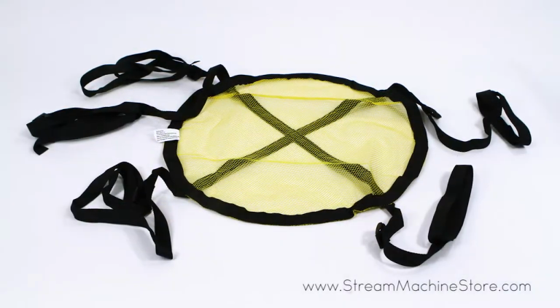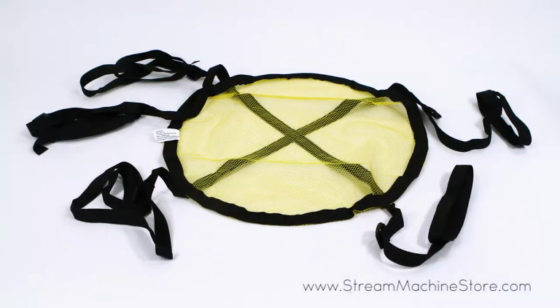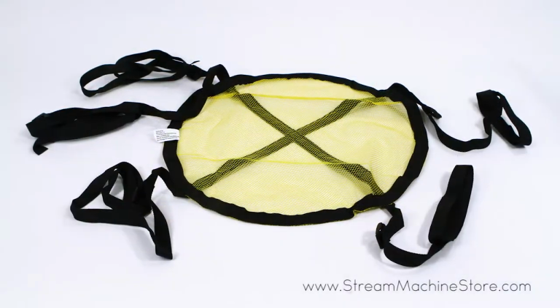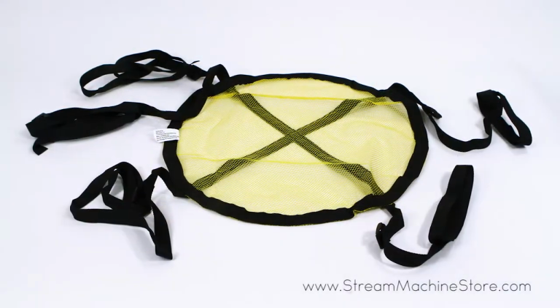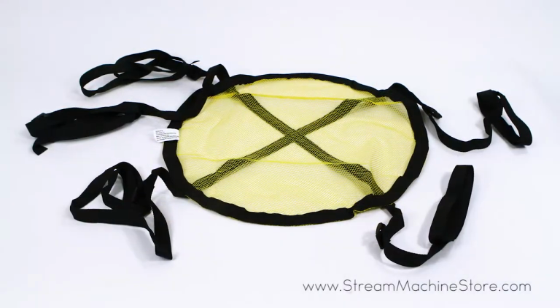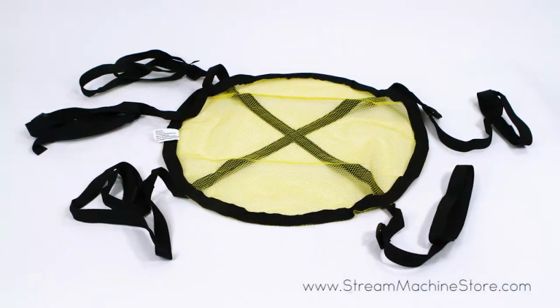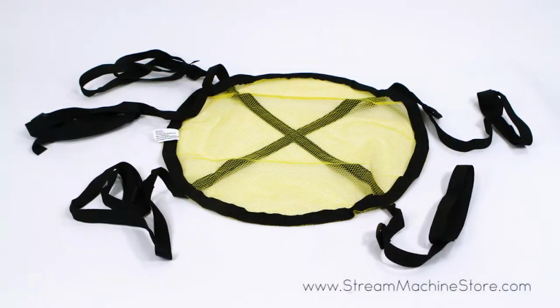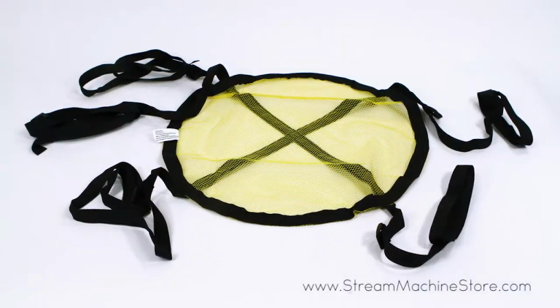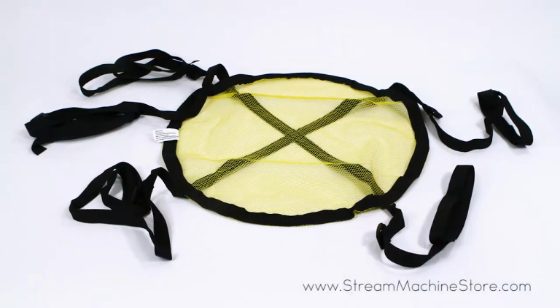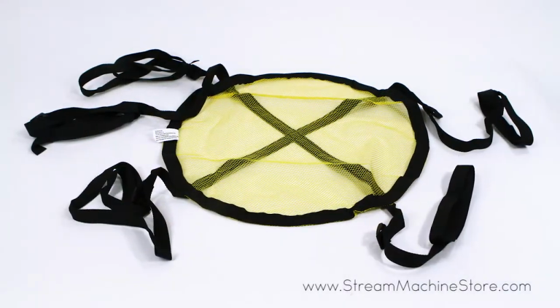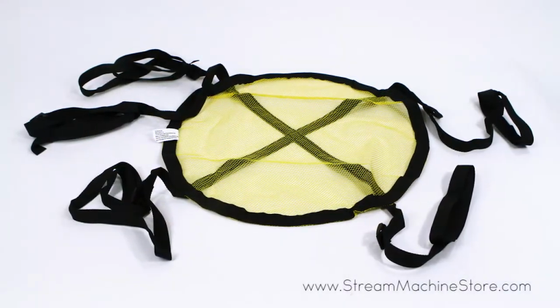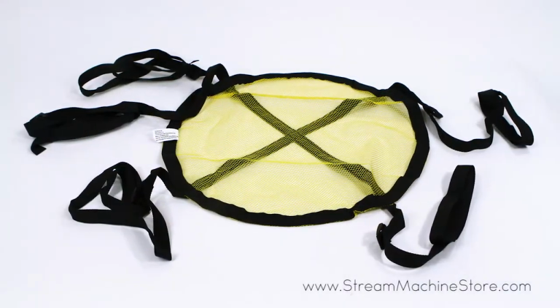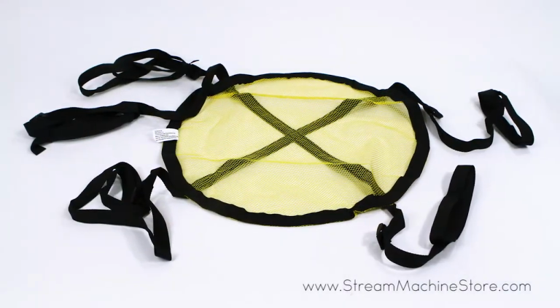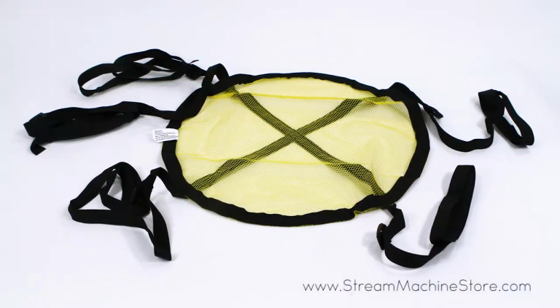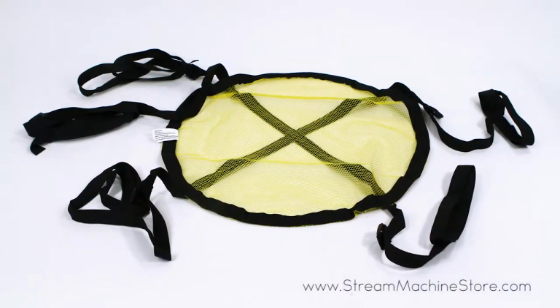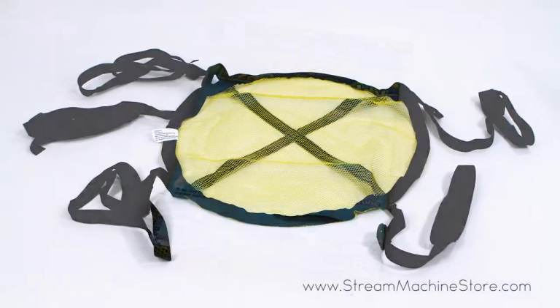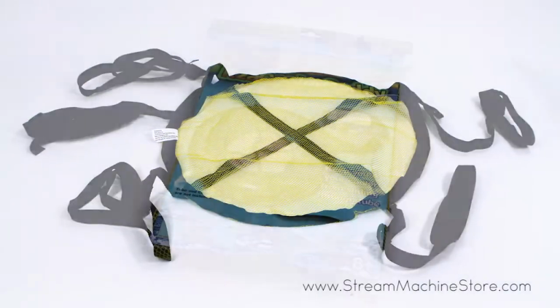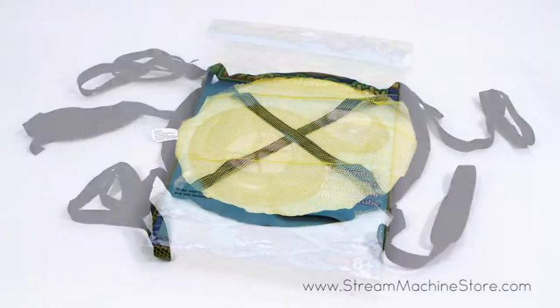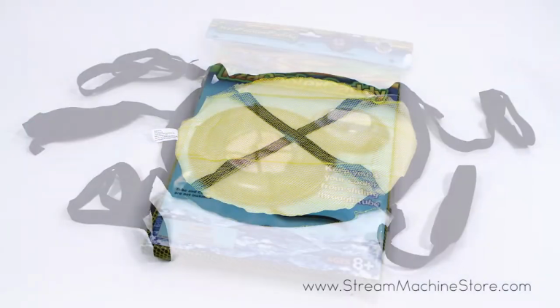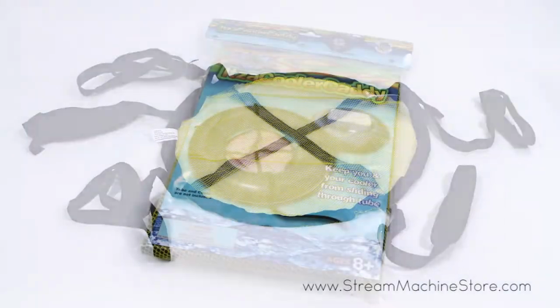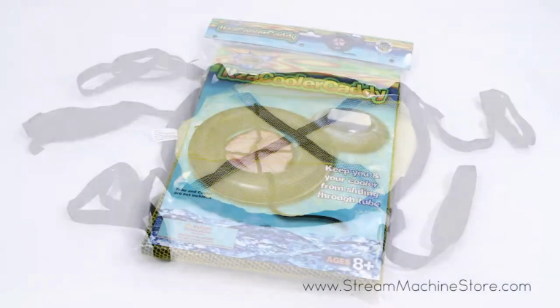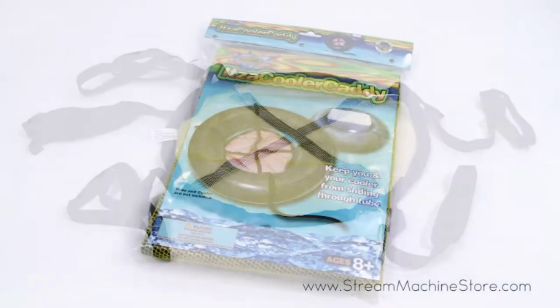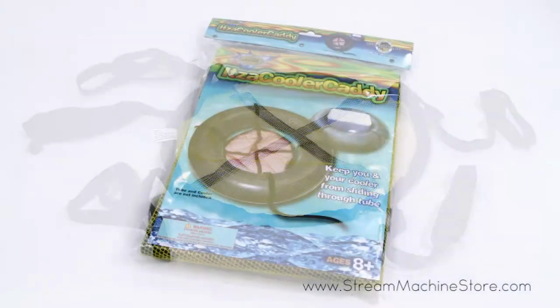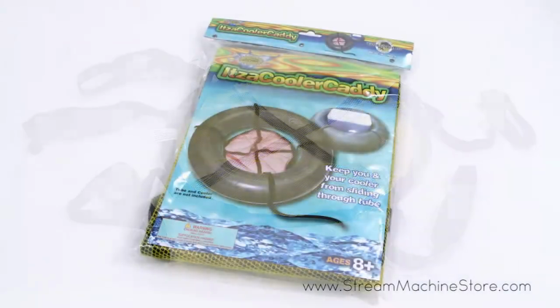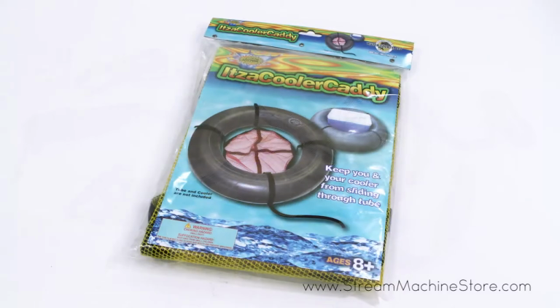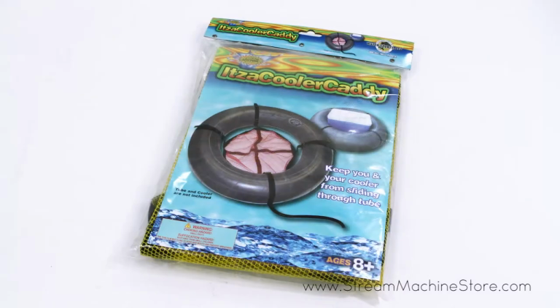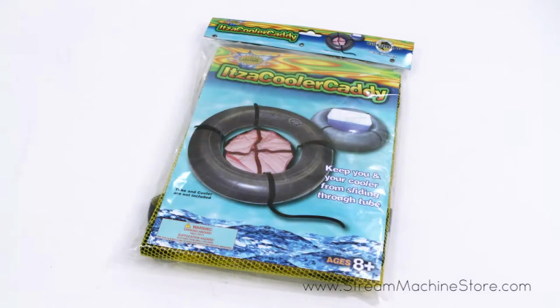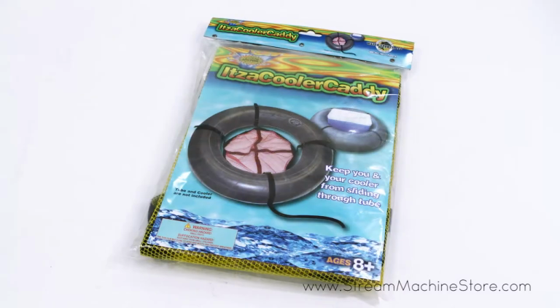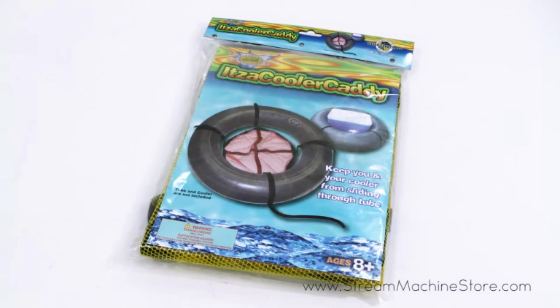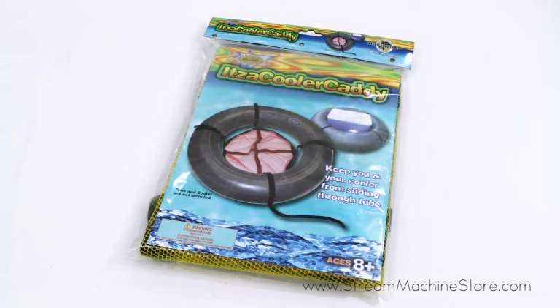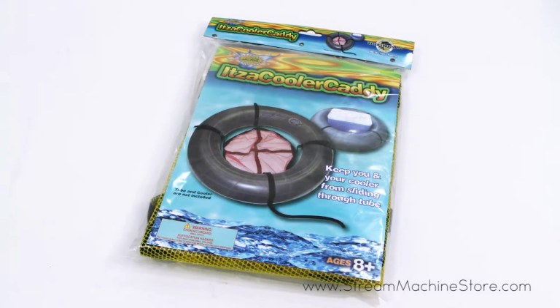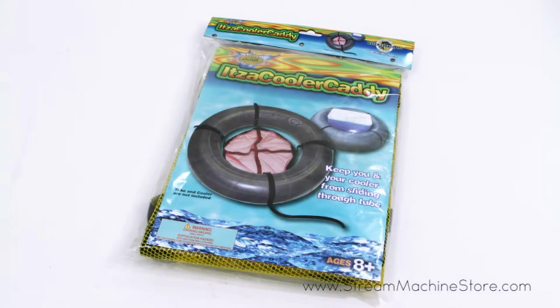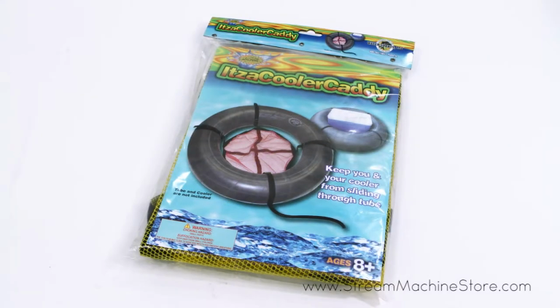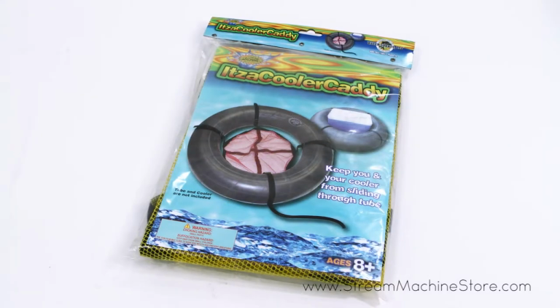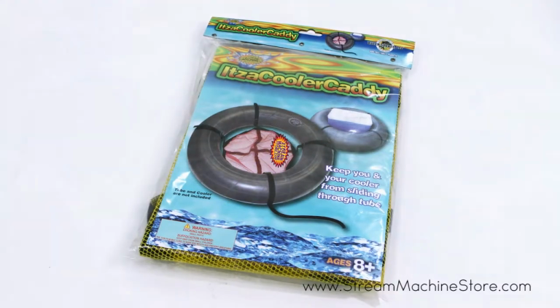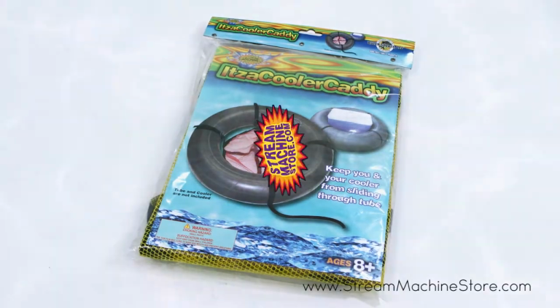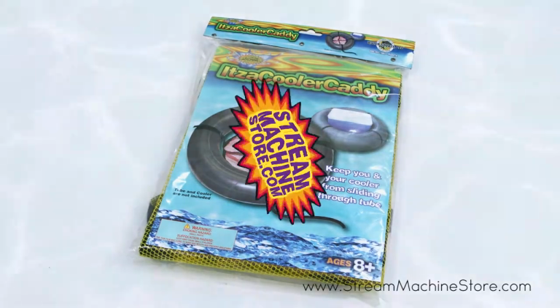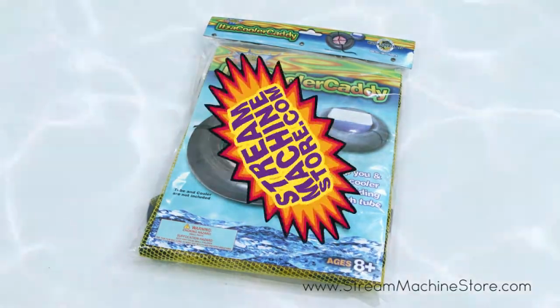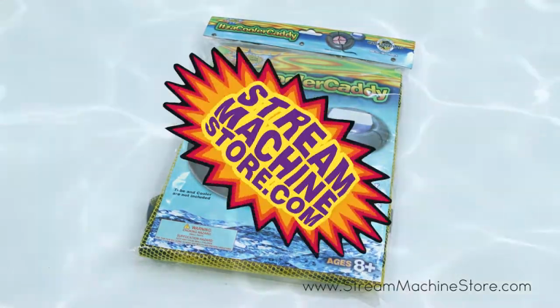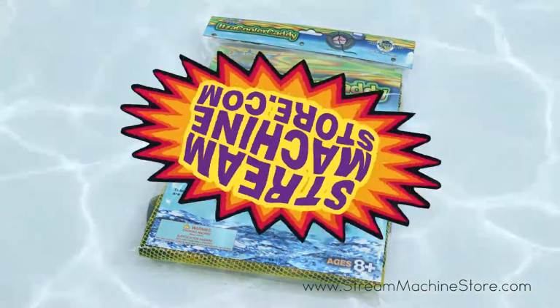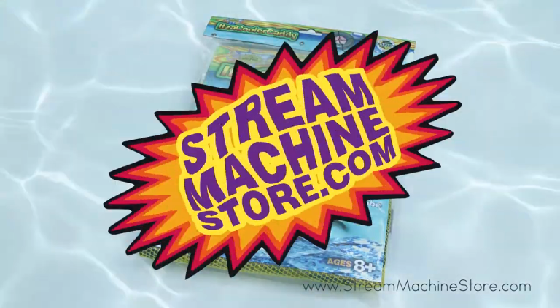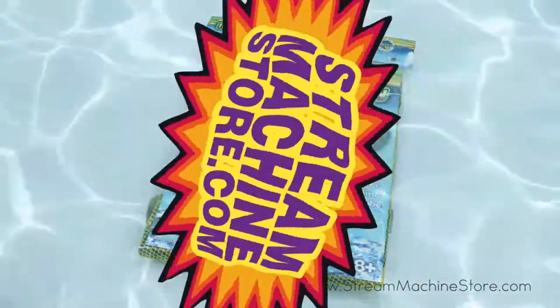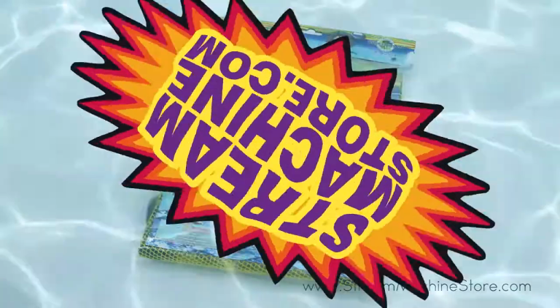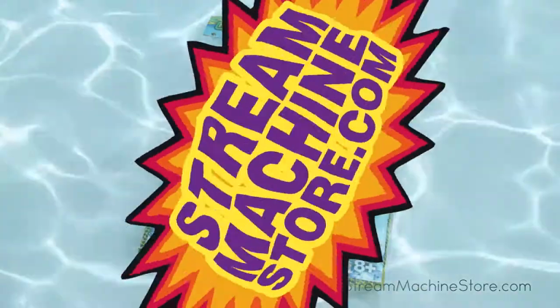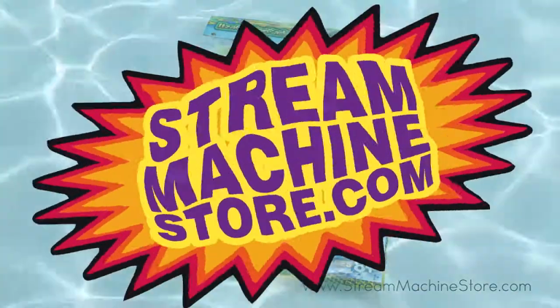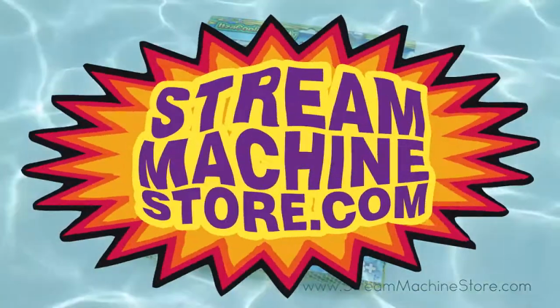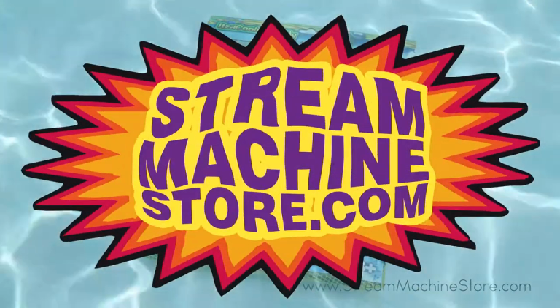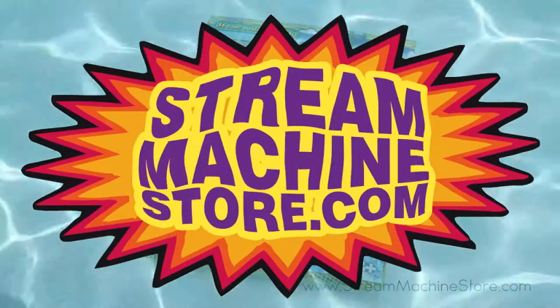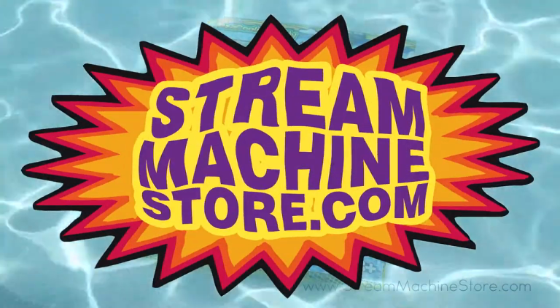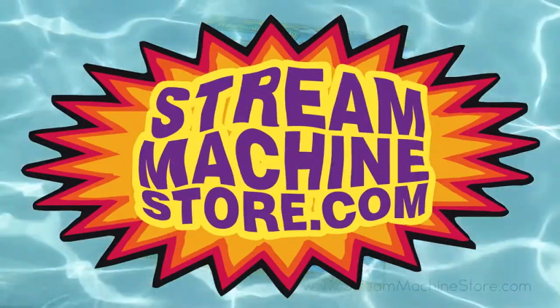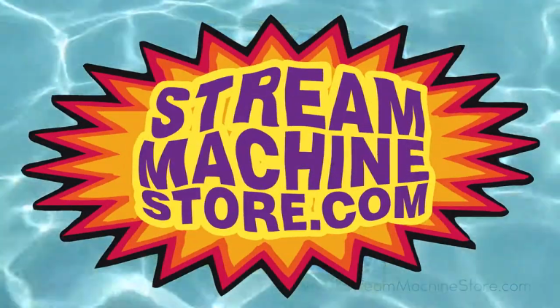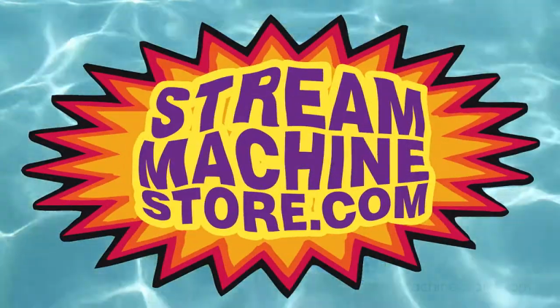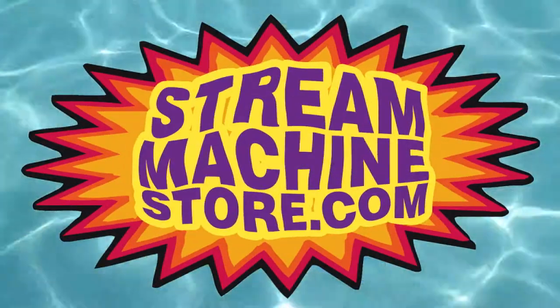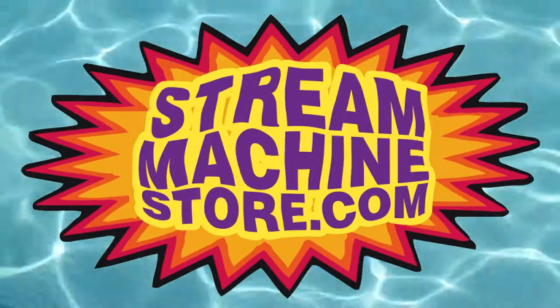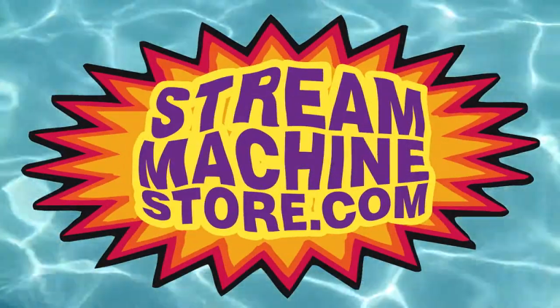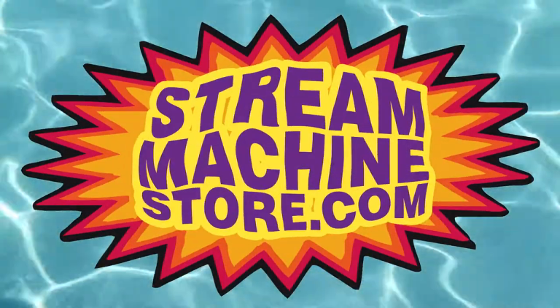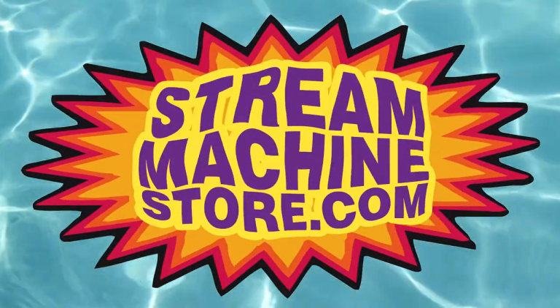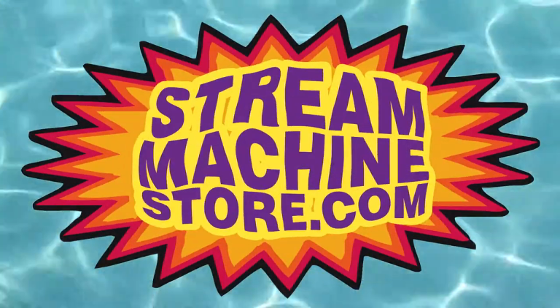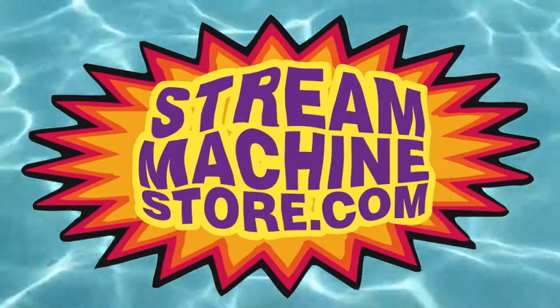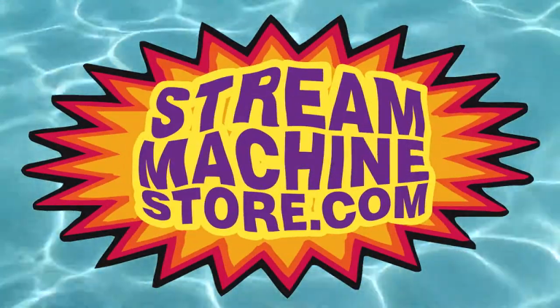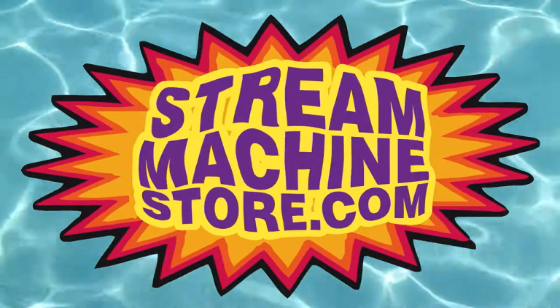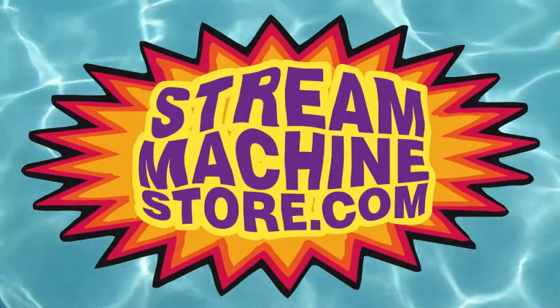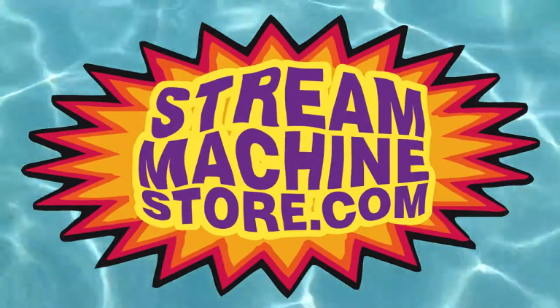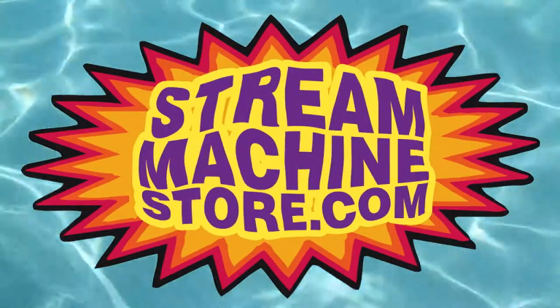For more information or to purchase this product, visit www.streammachinestore.com.